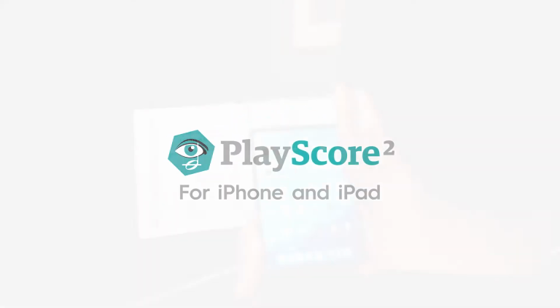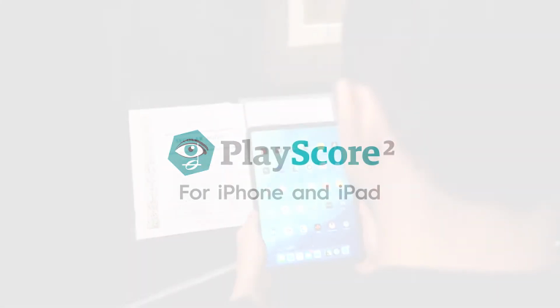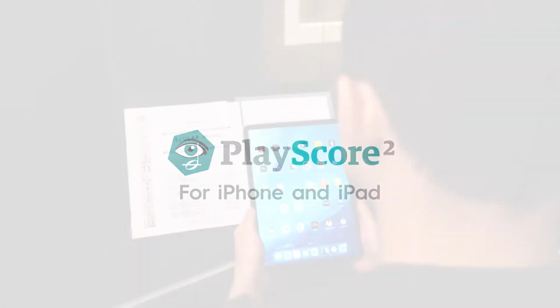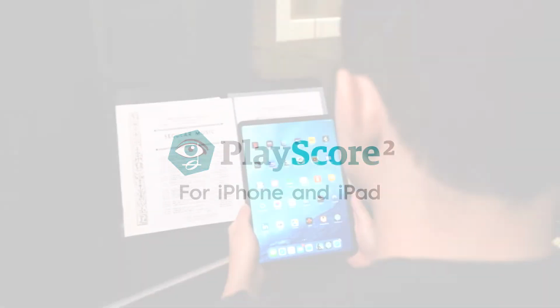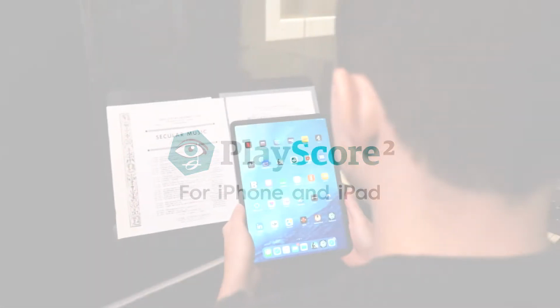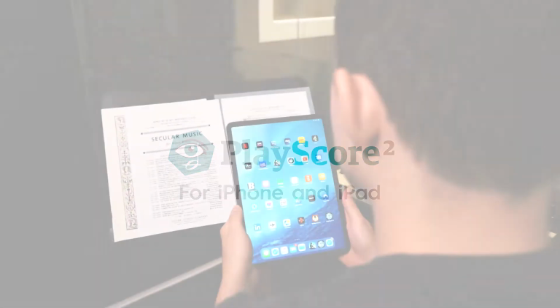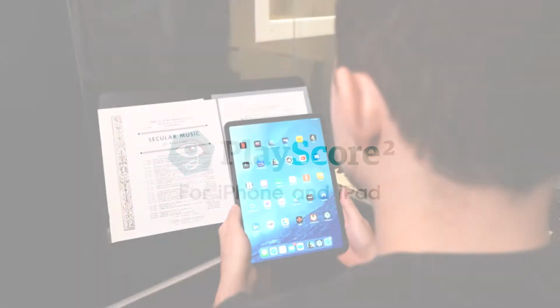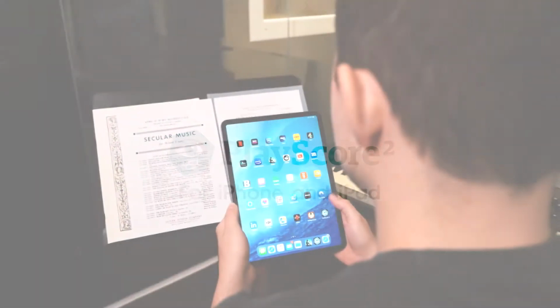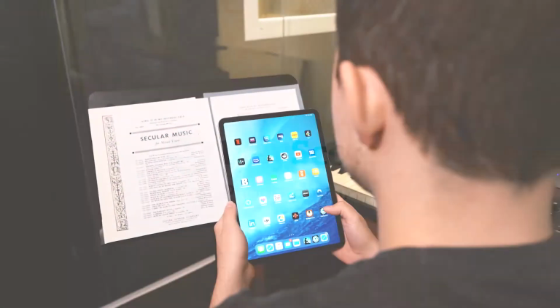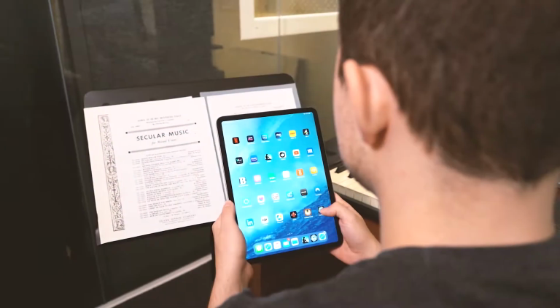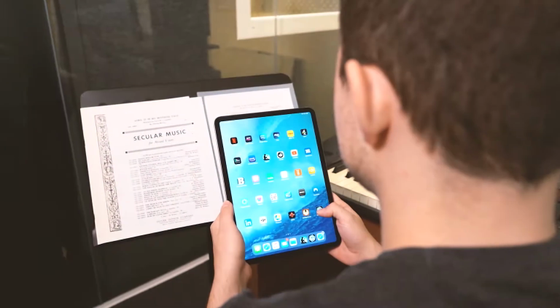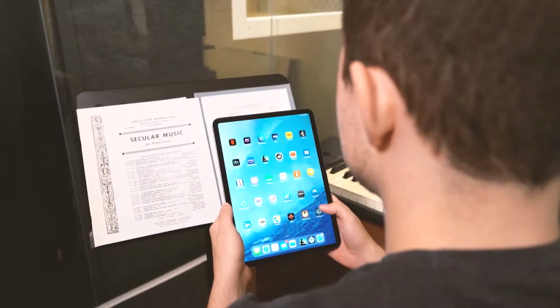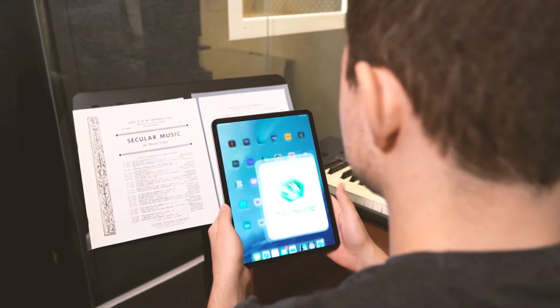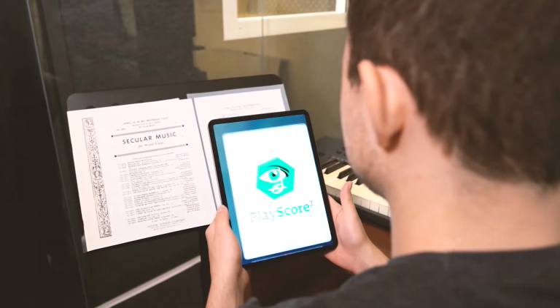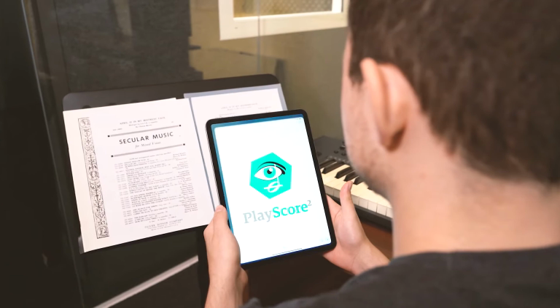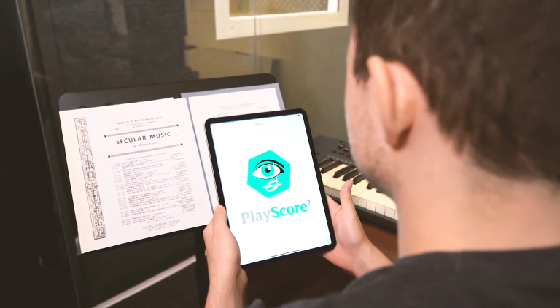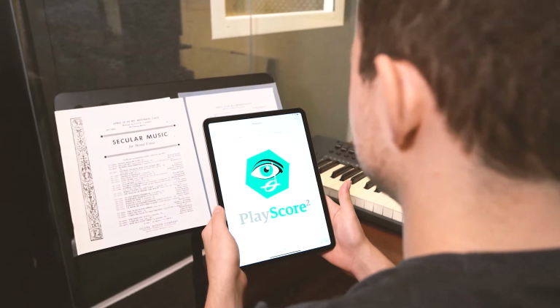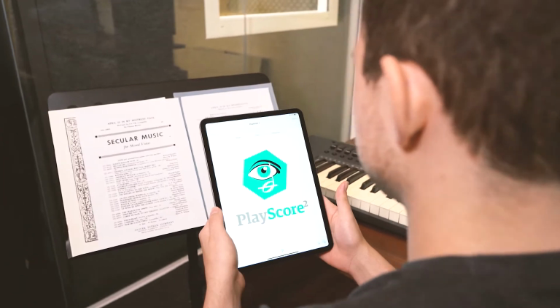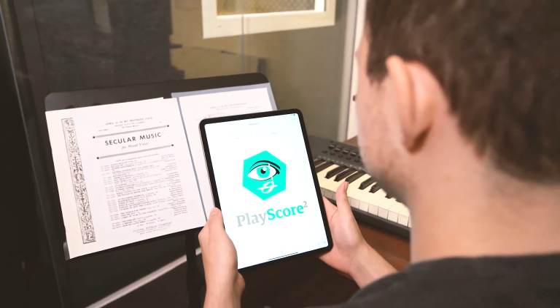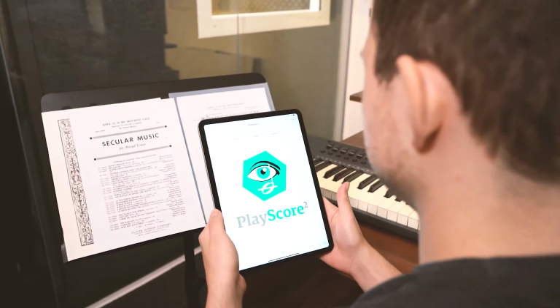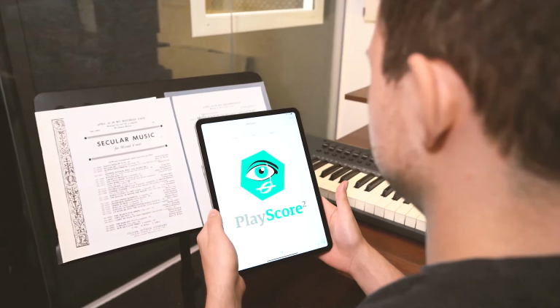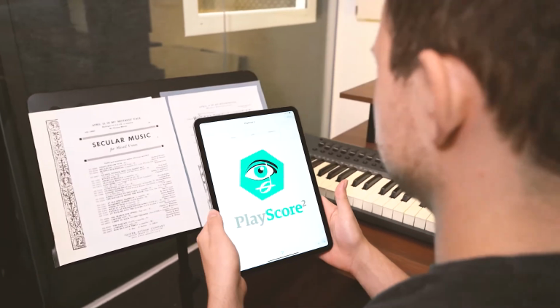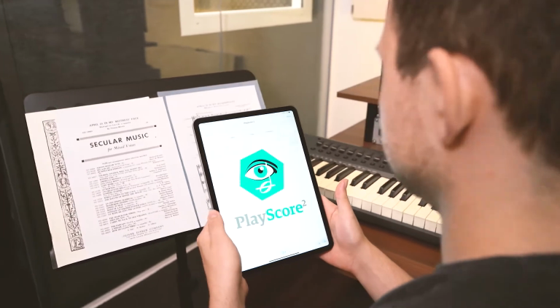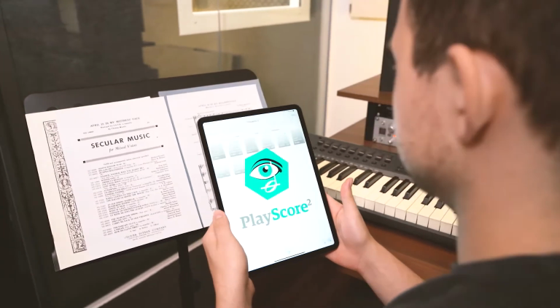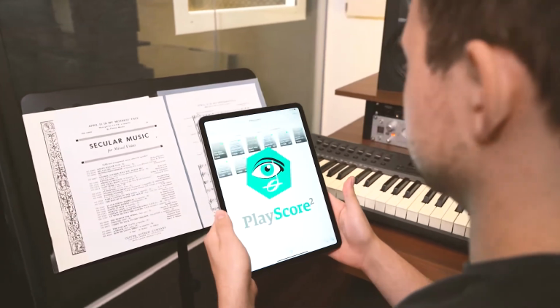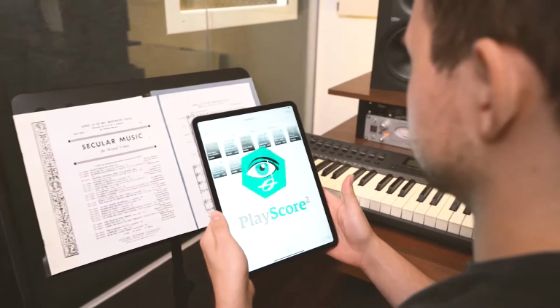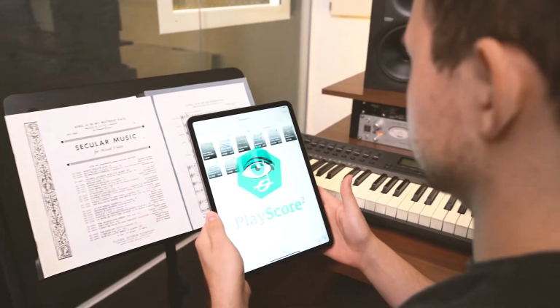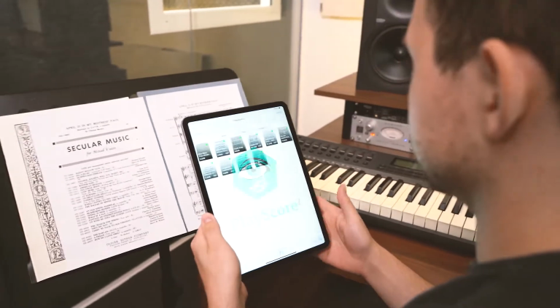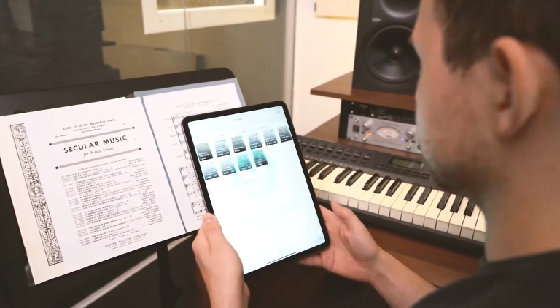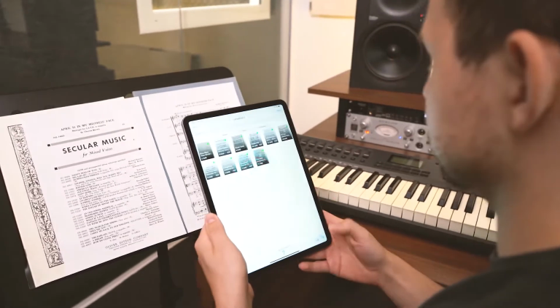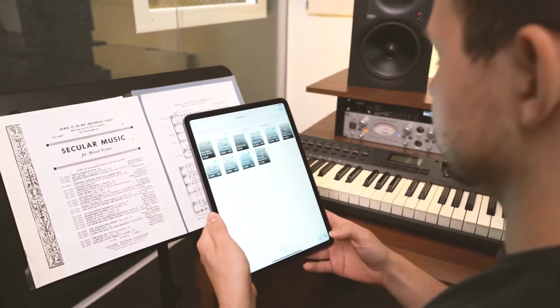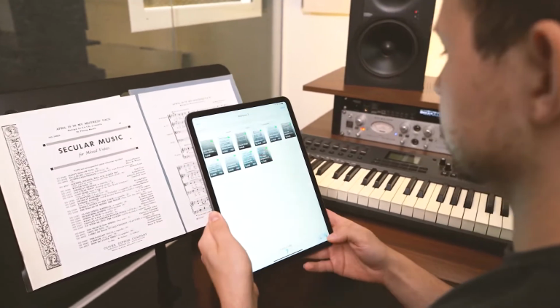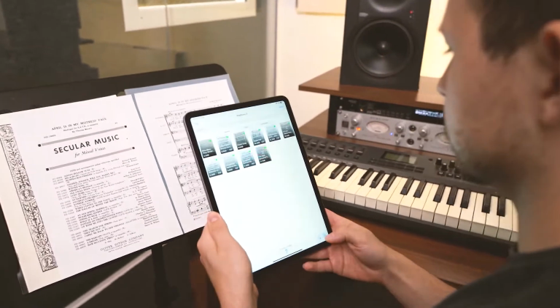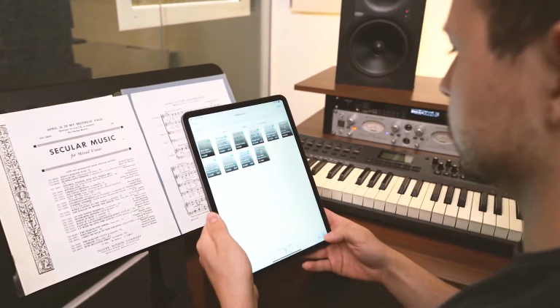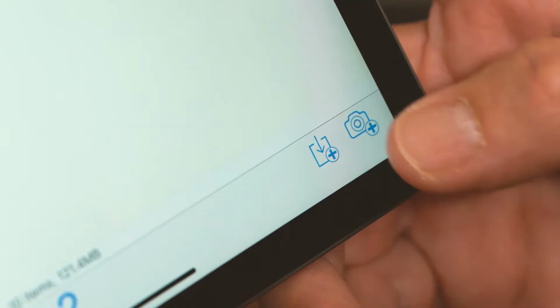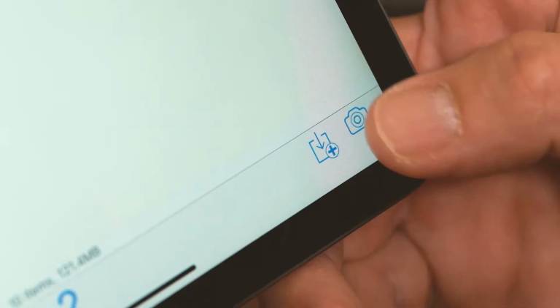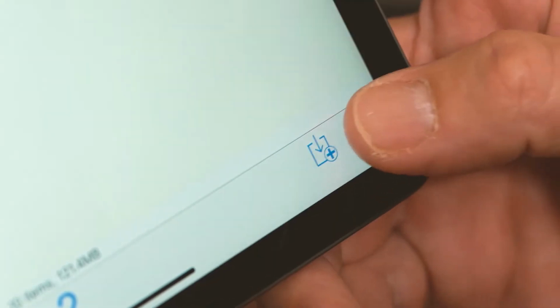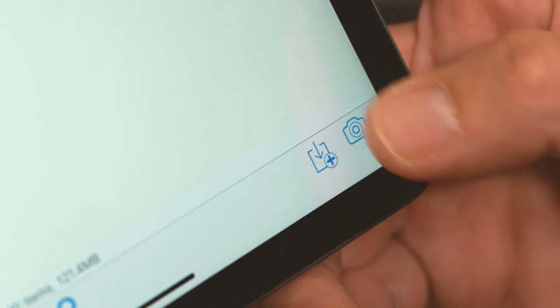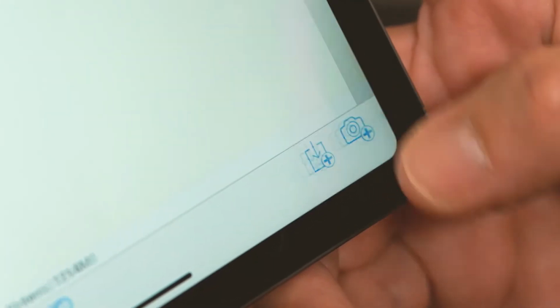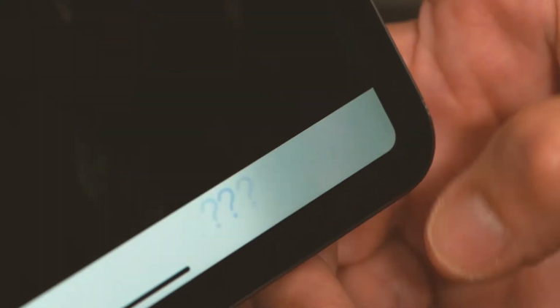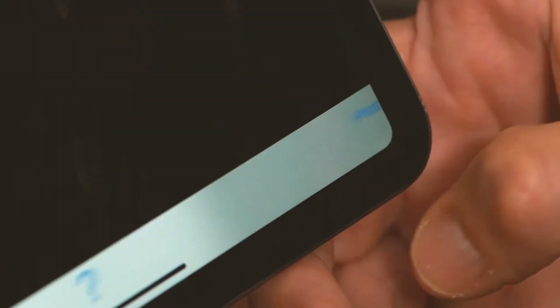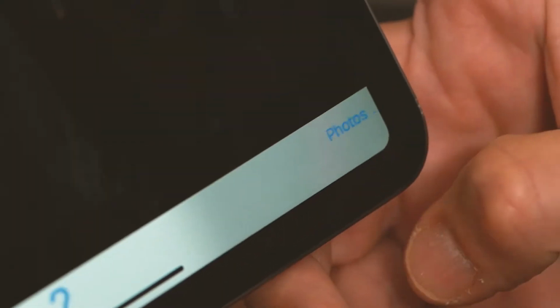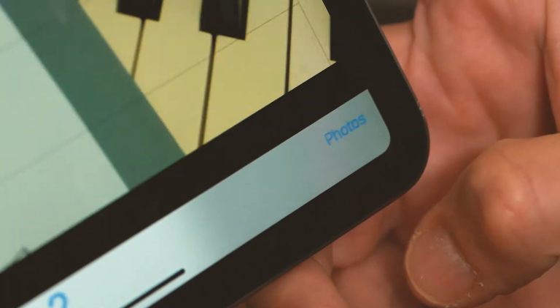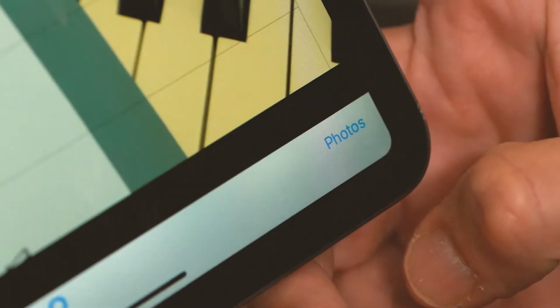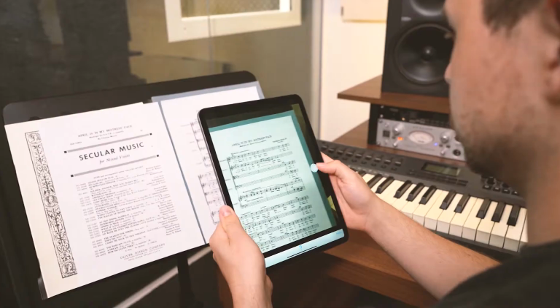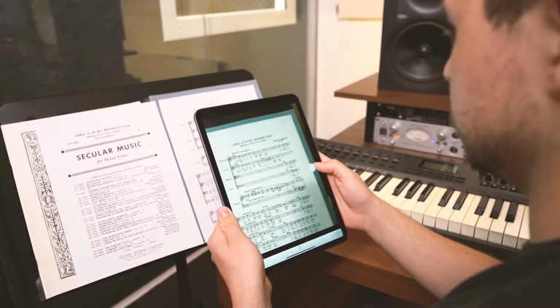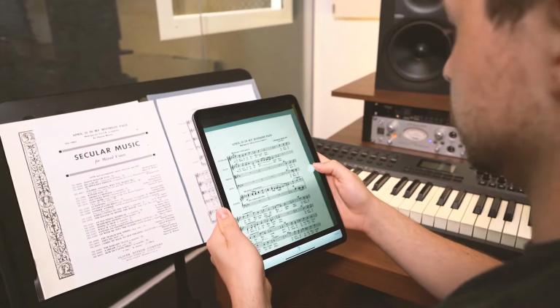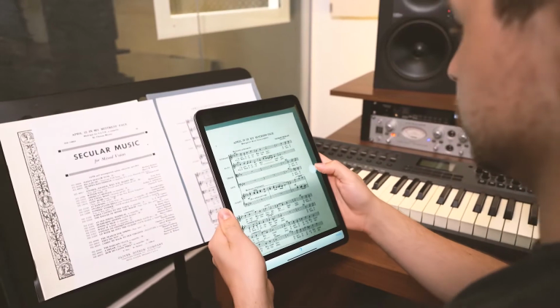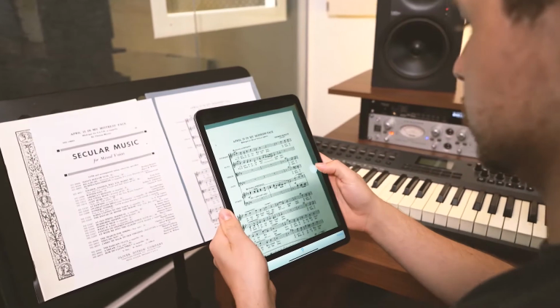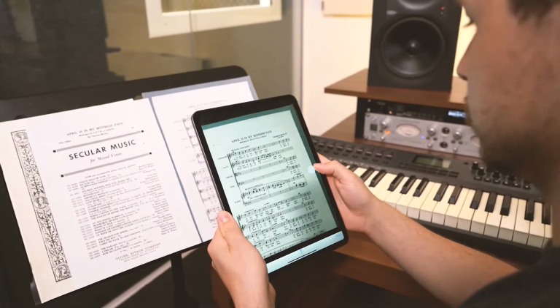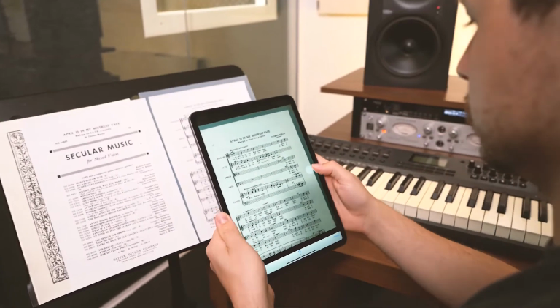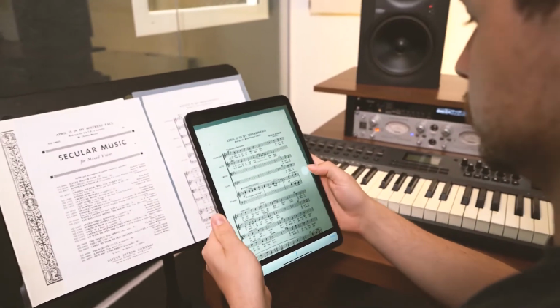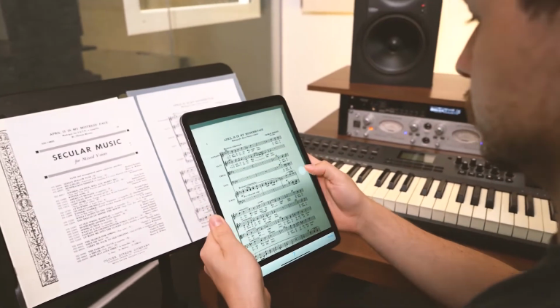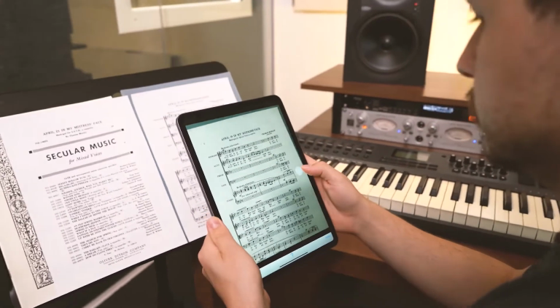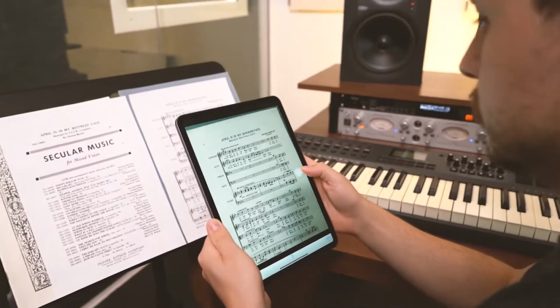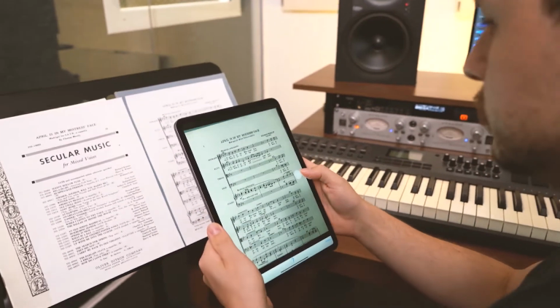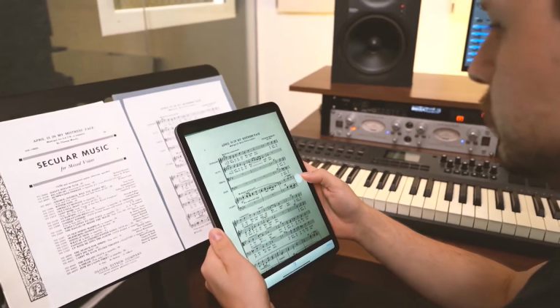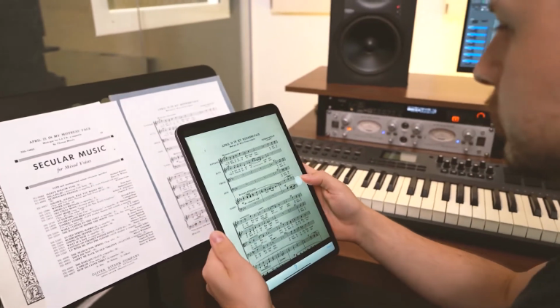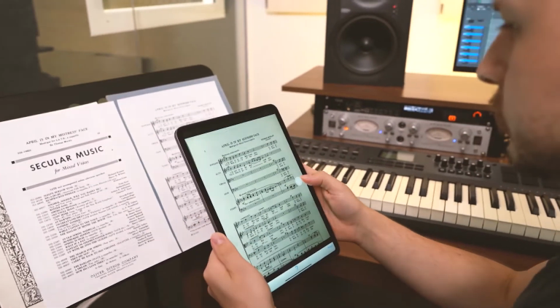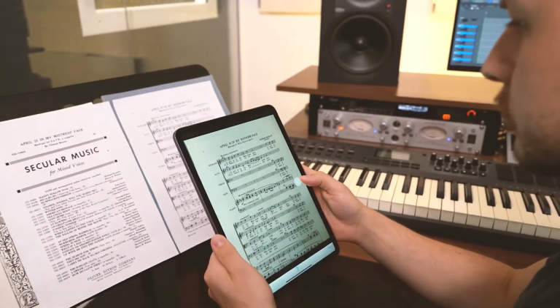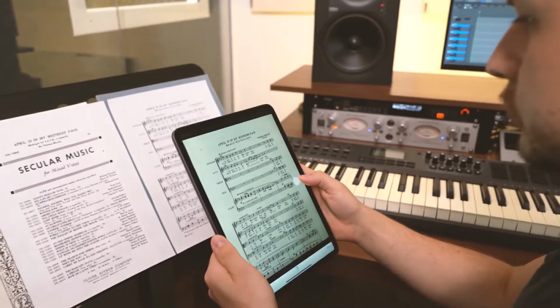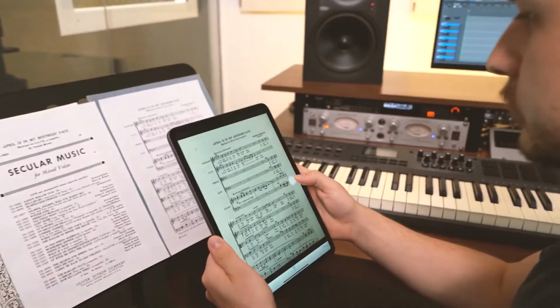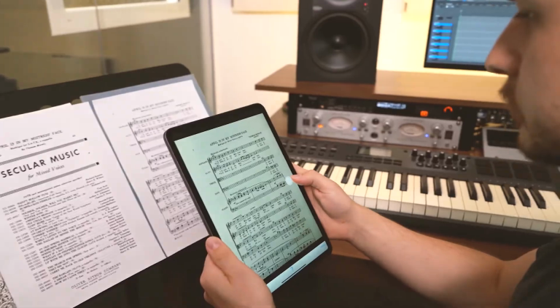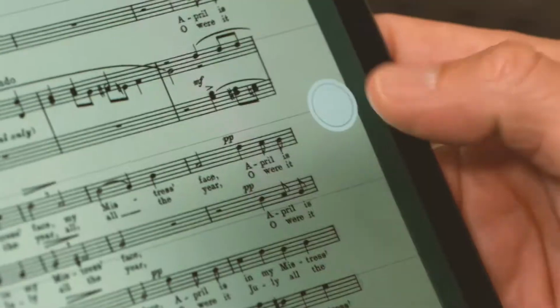With PlayScore 2, you can take a photo of an existing score, export as an XML file, and then open it in Finale.